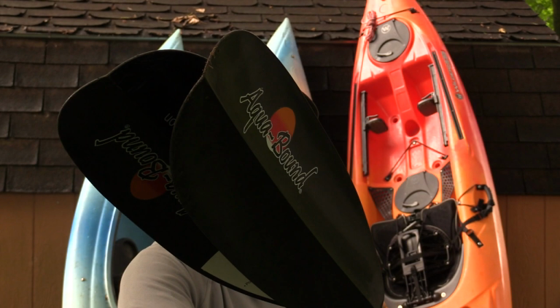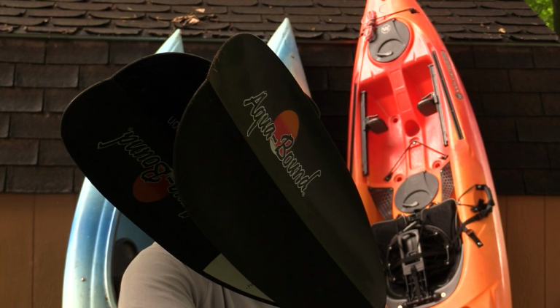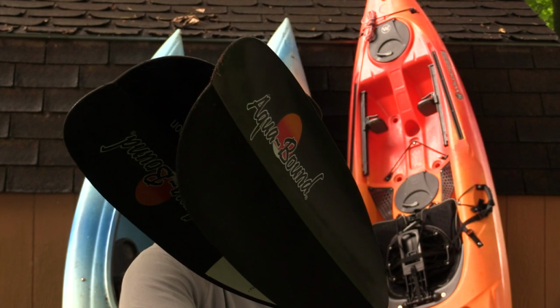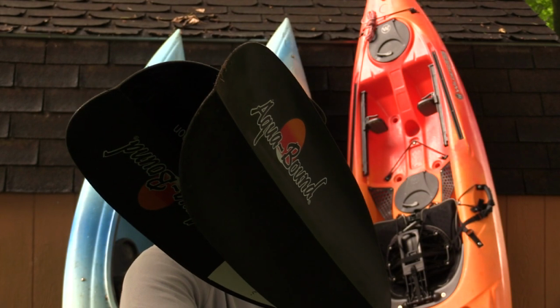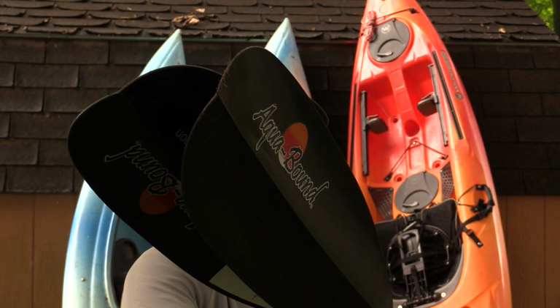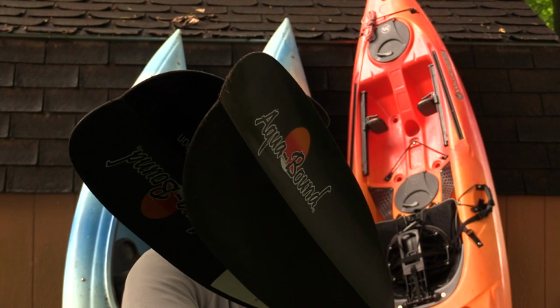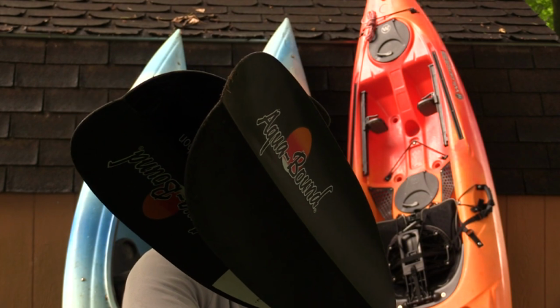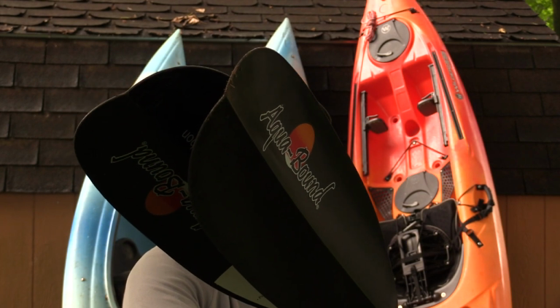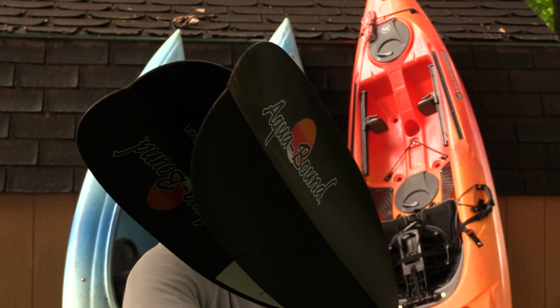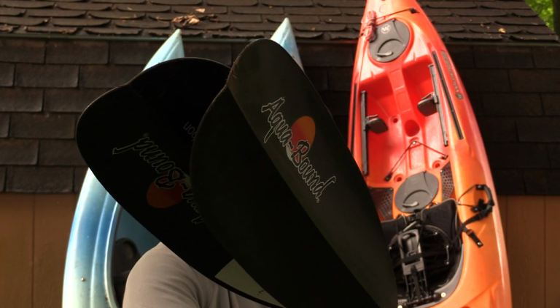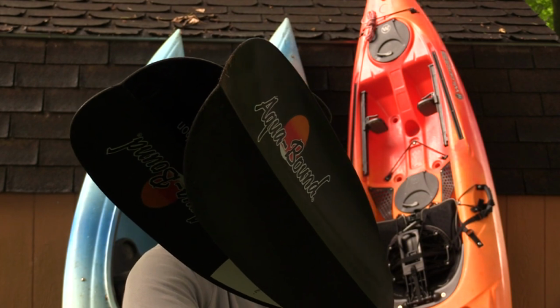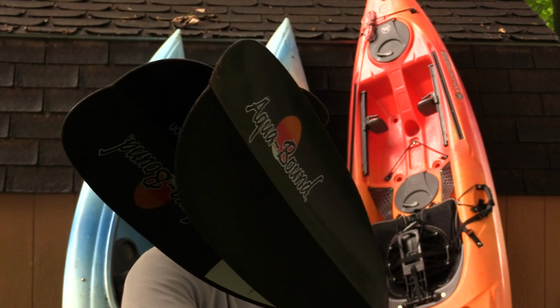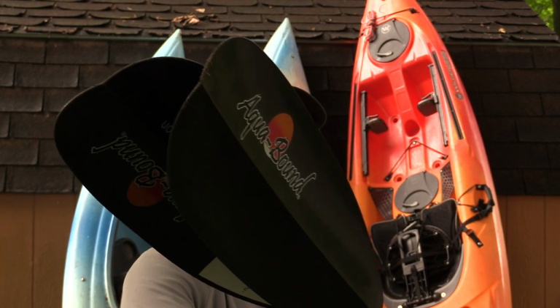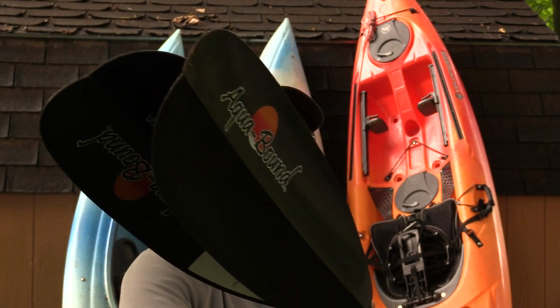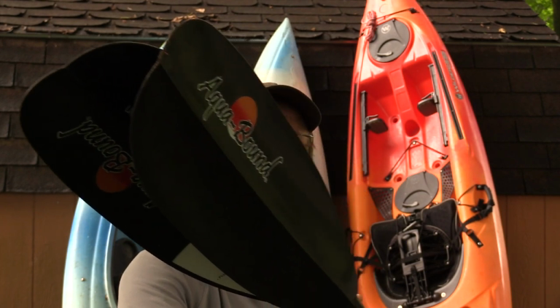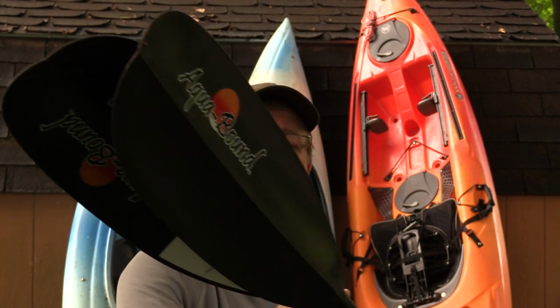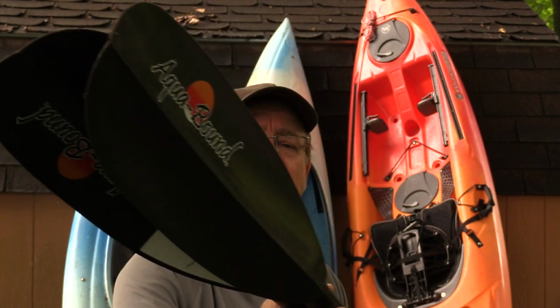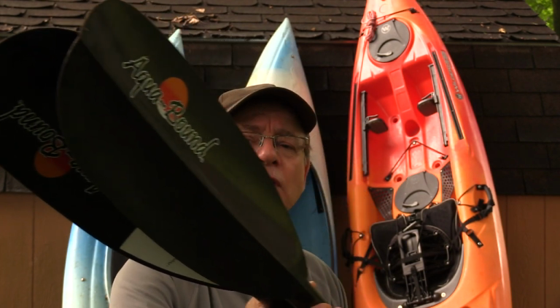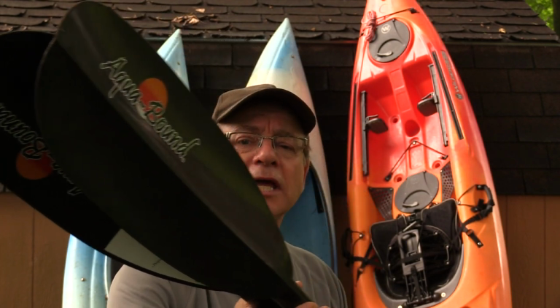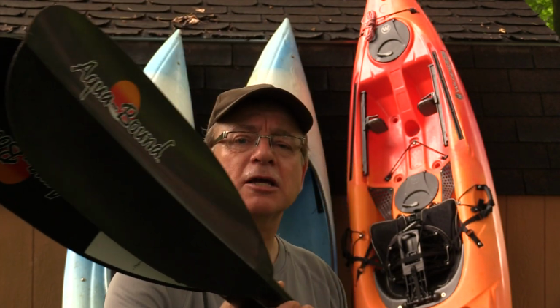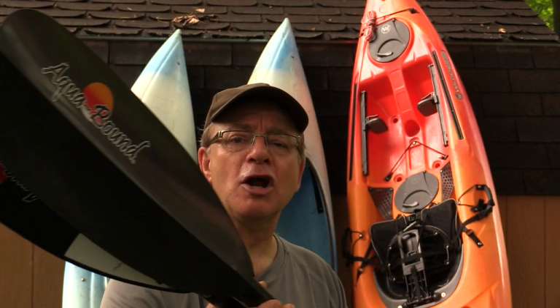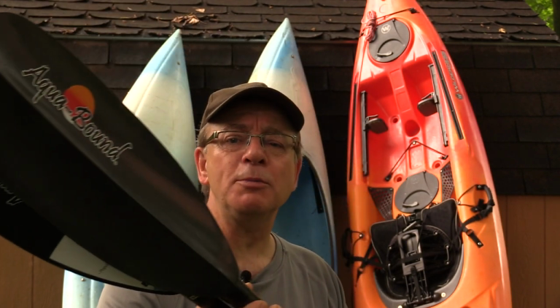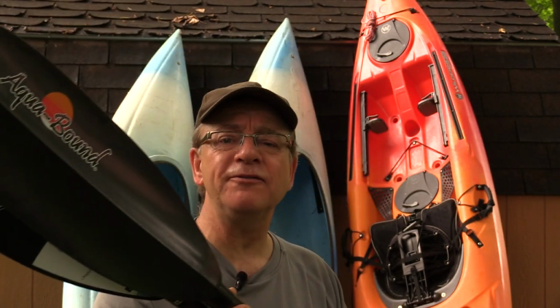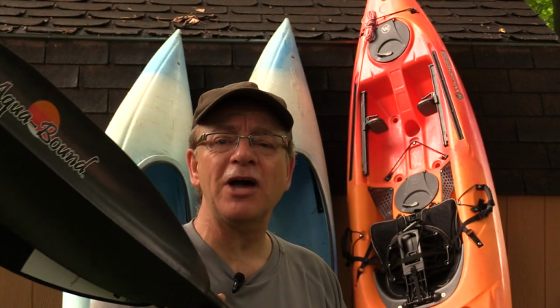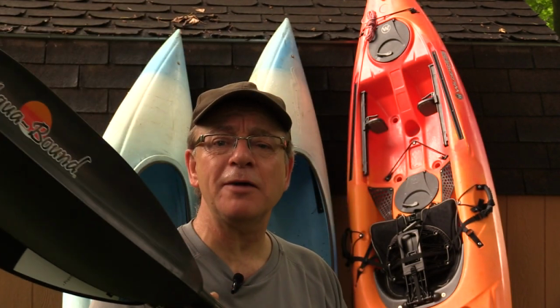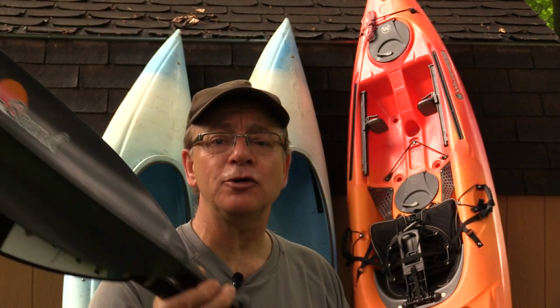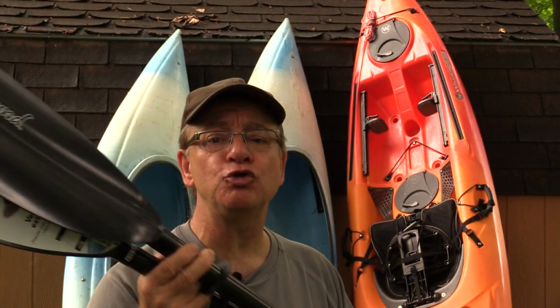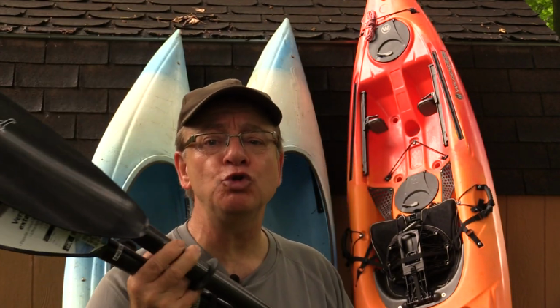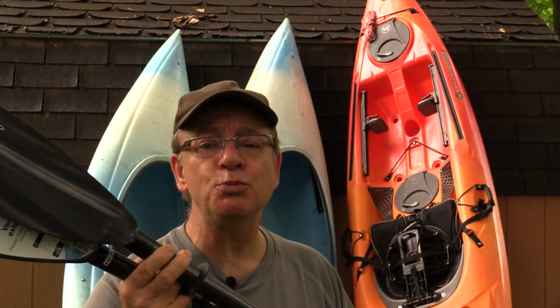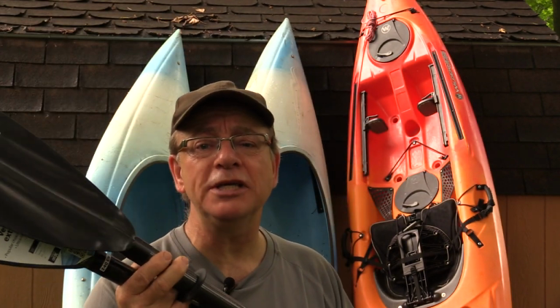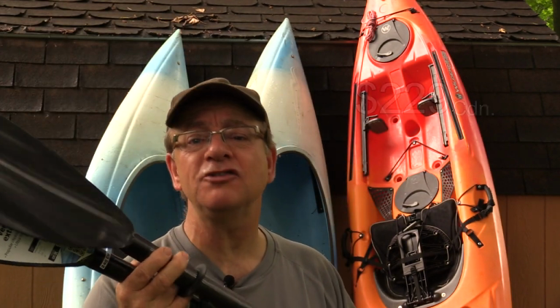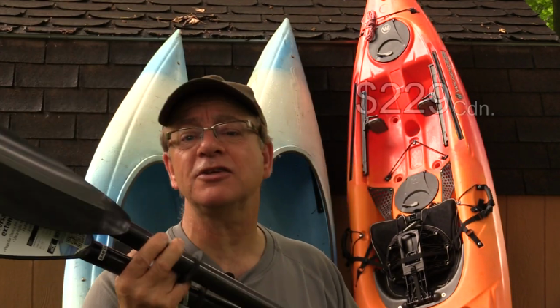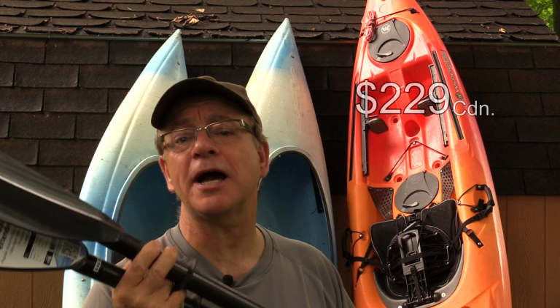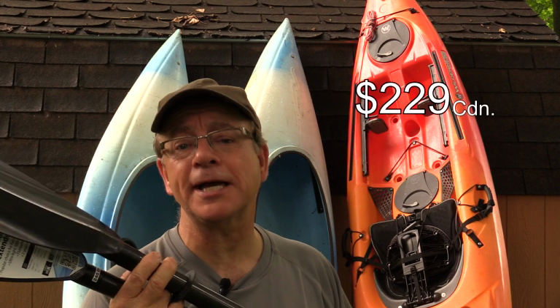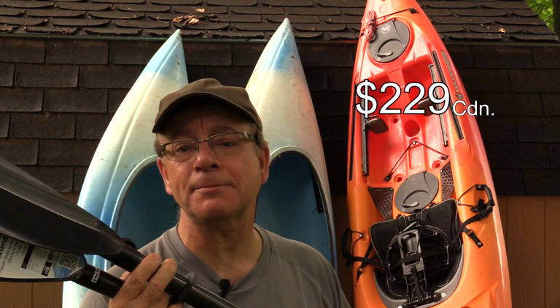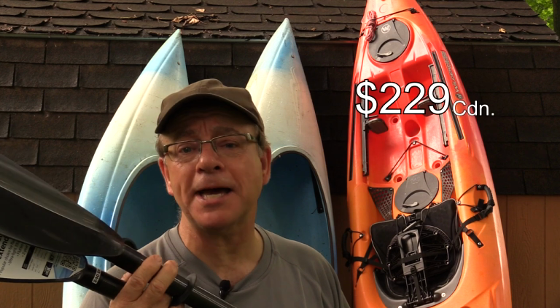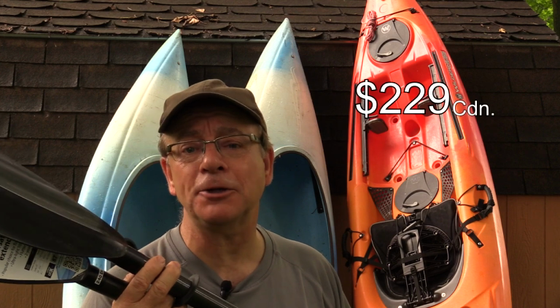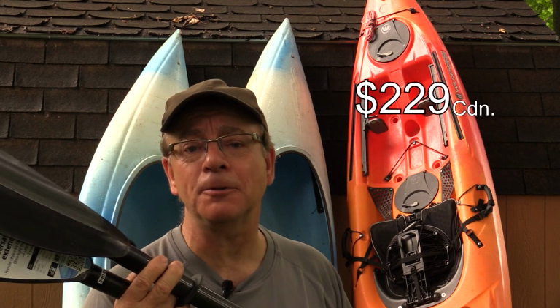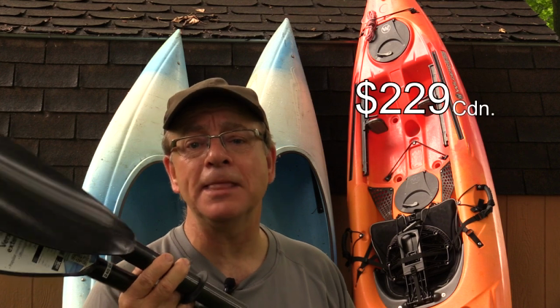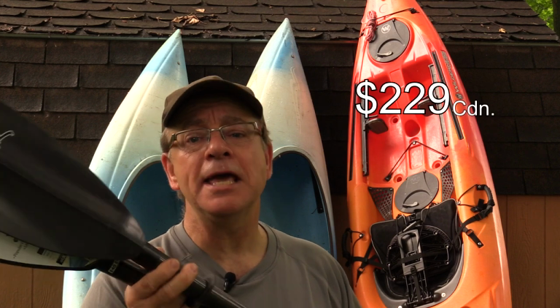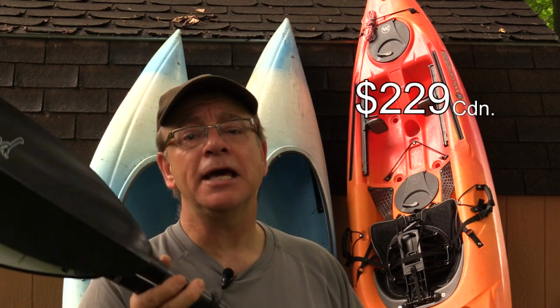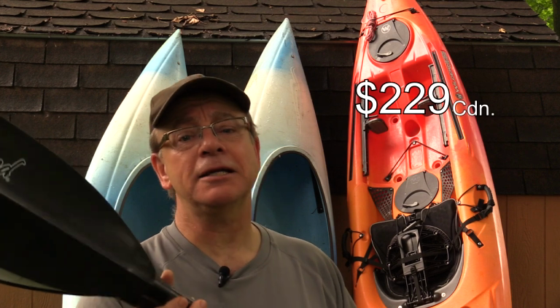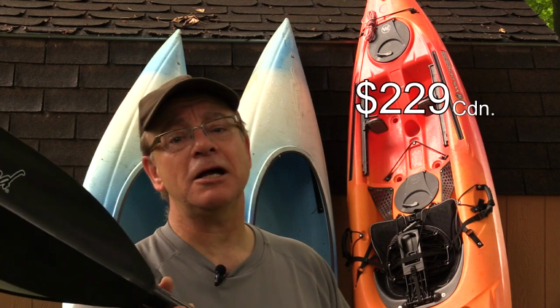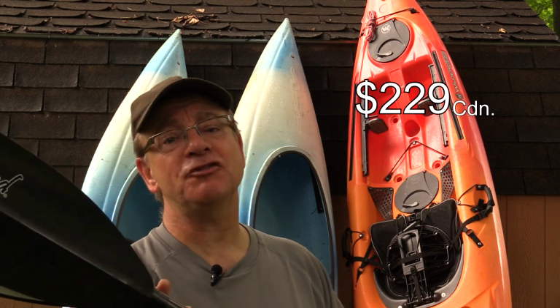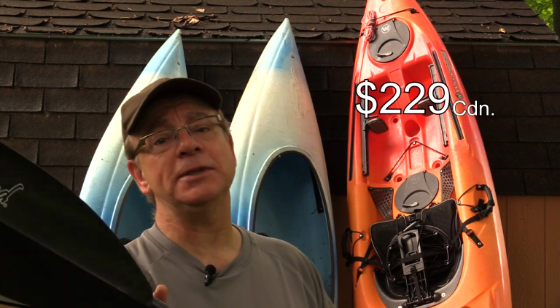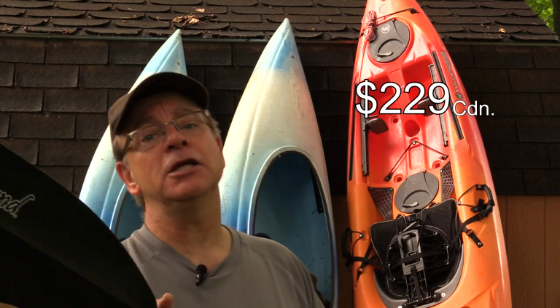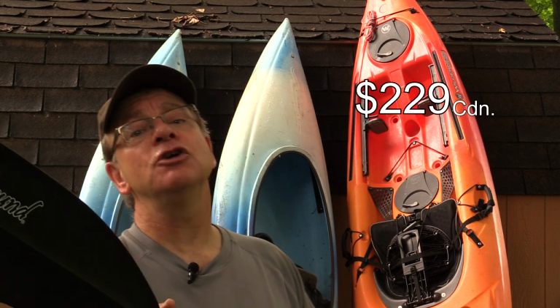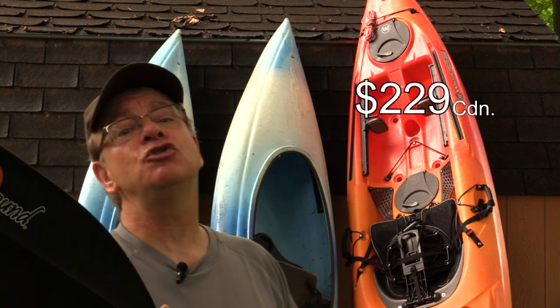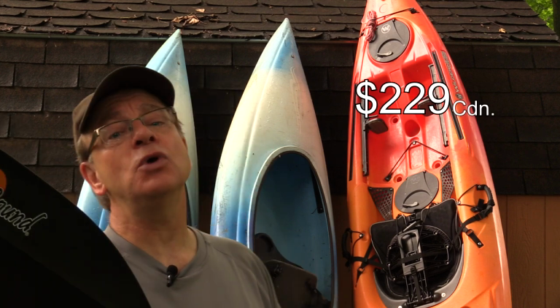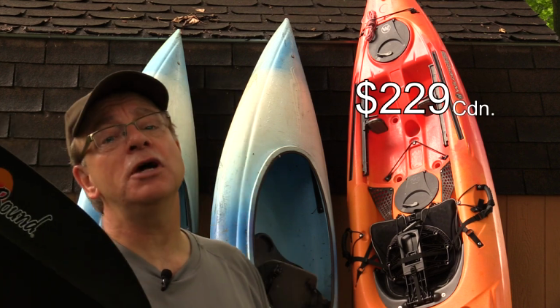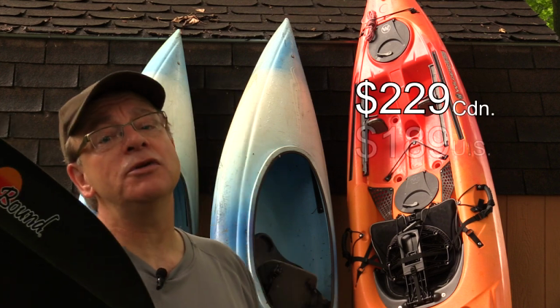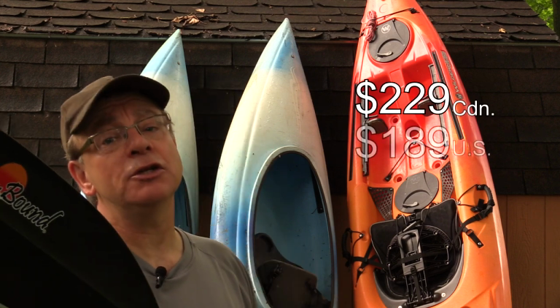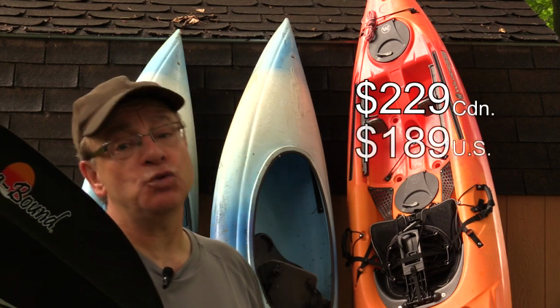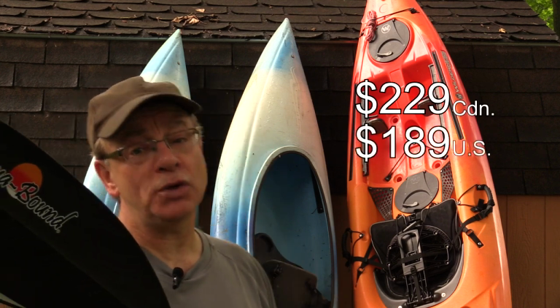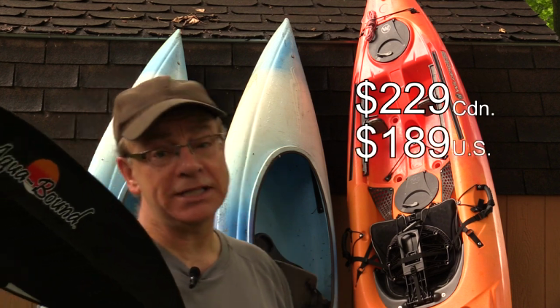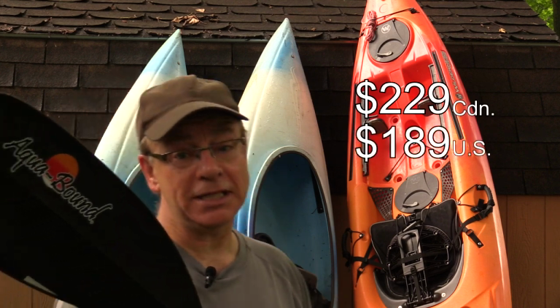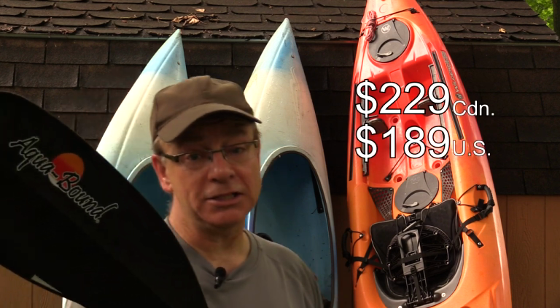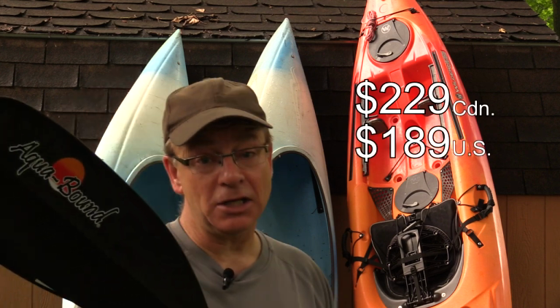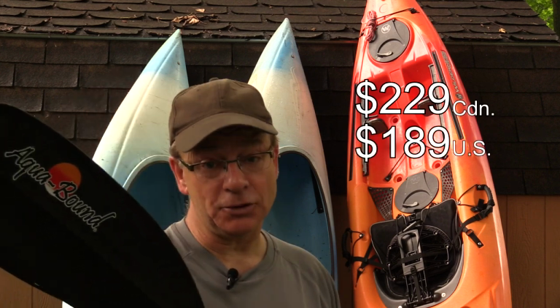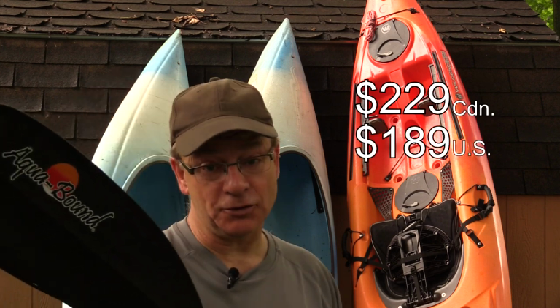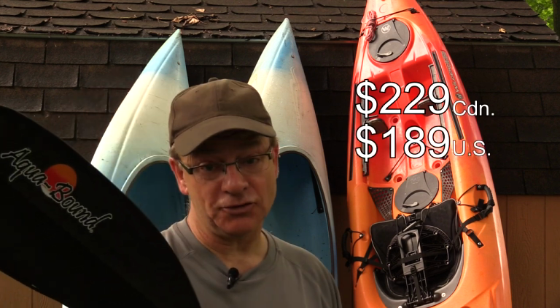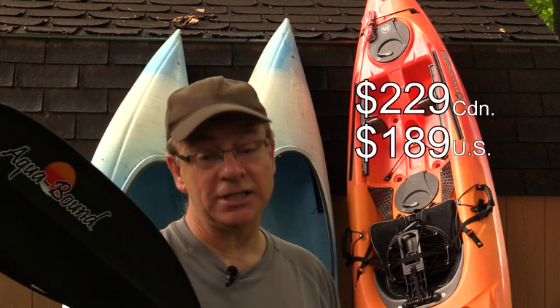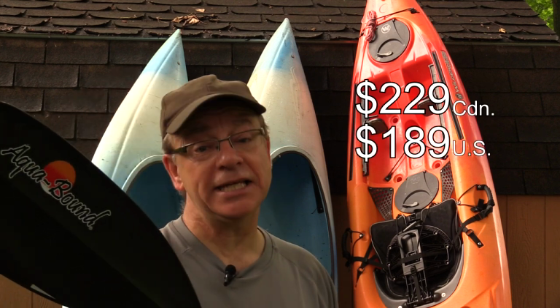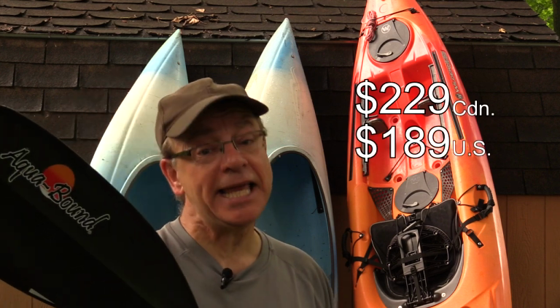This is the Aquabound Stingray carbon fiber two-piece kayak paddle, and it cost me $229 Canadian.